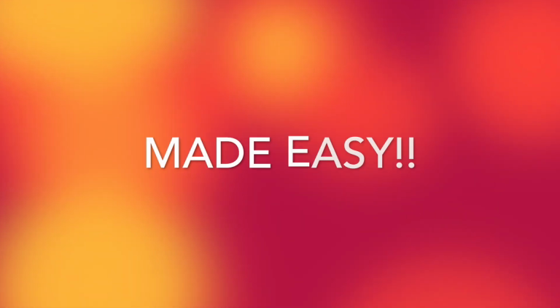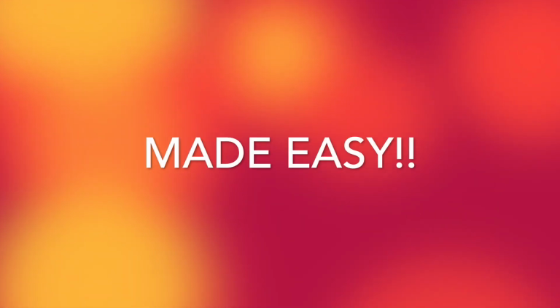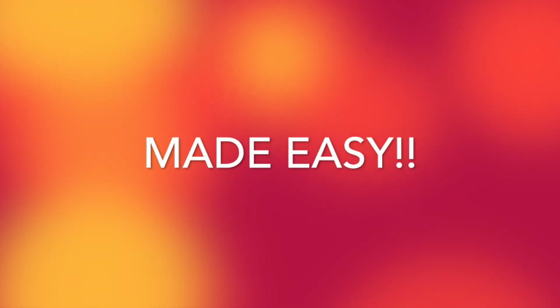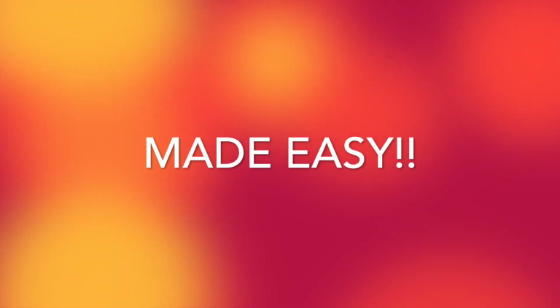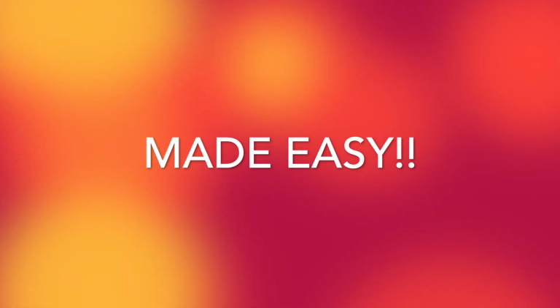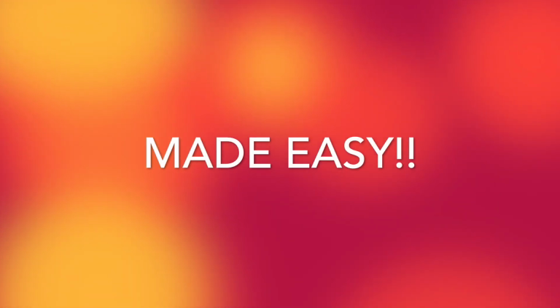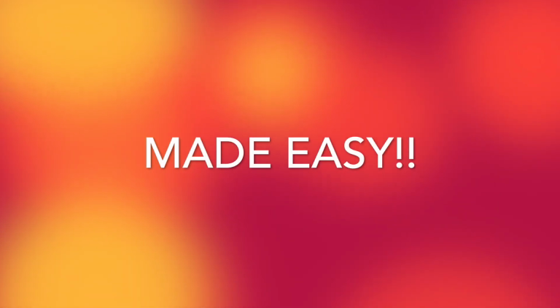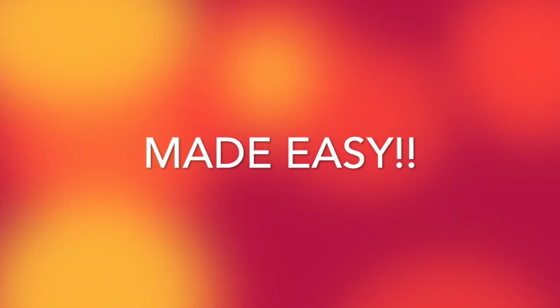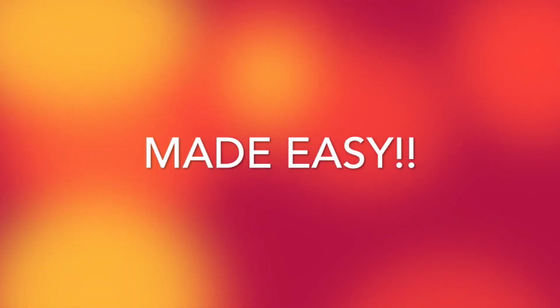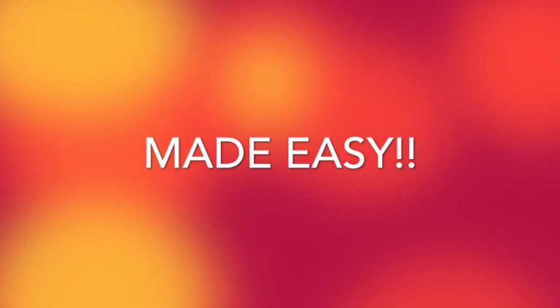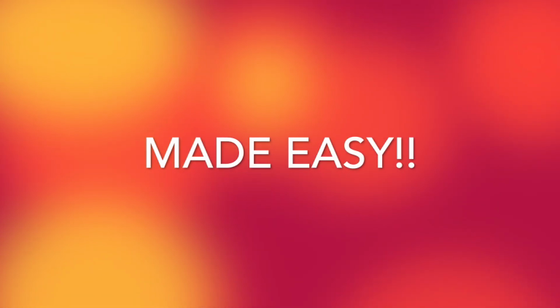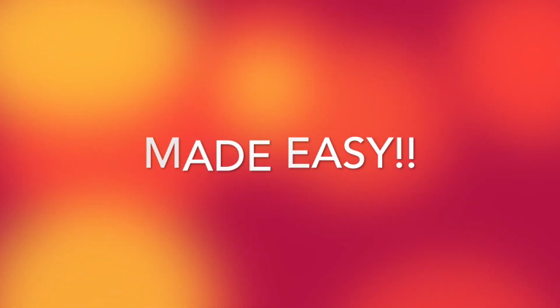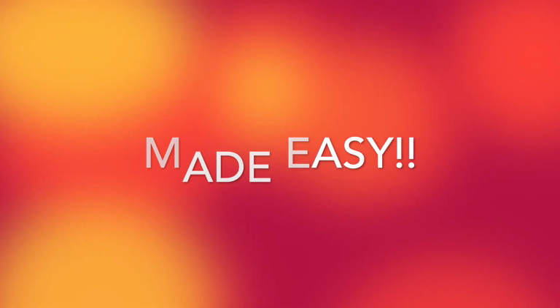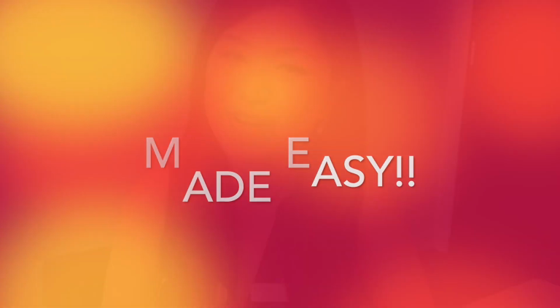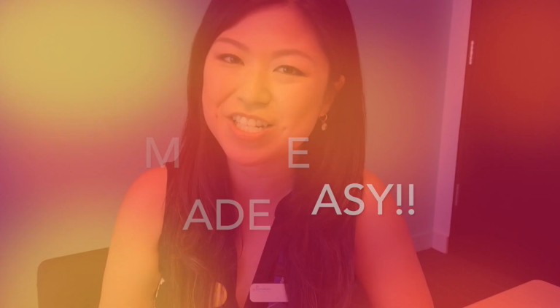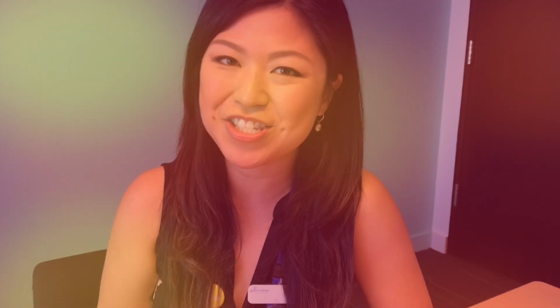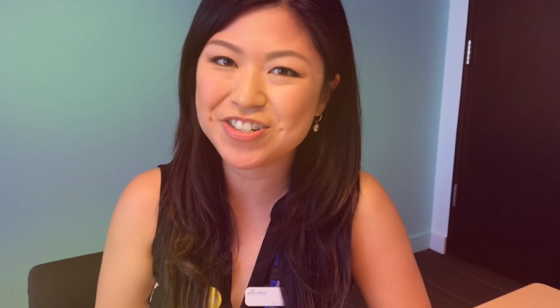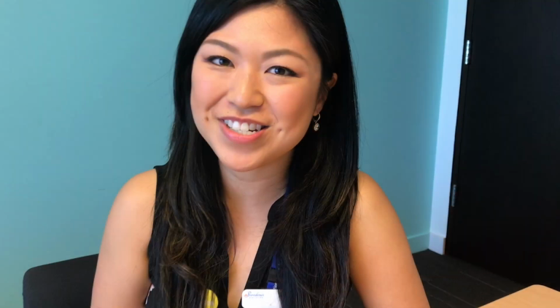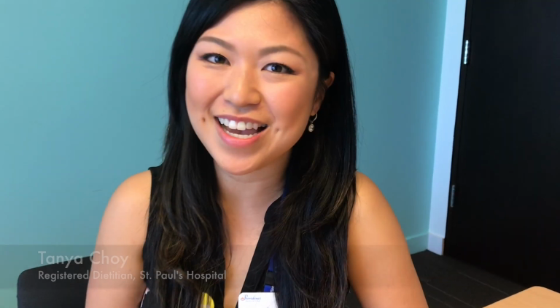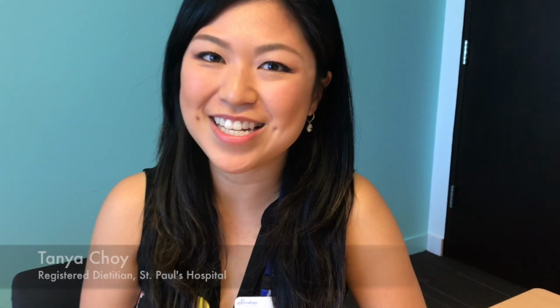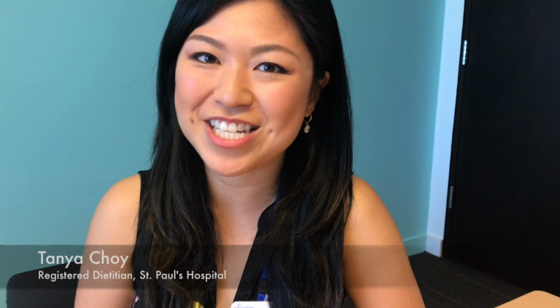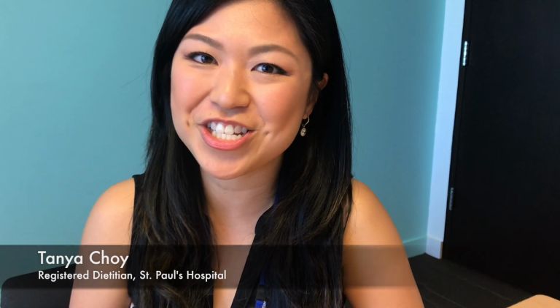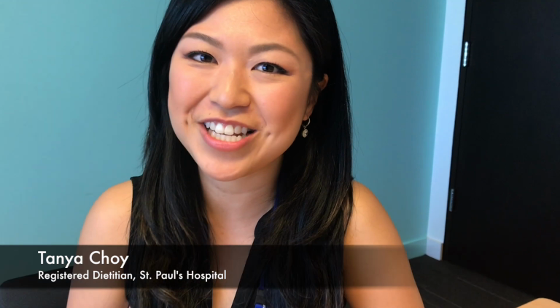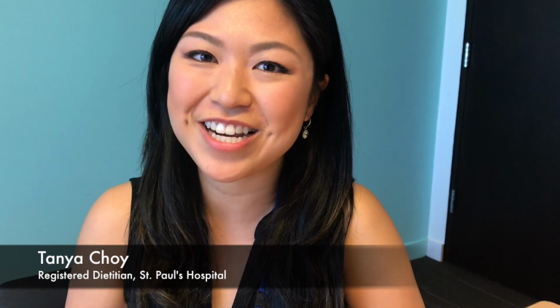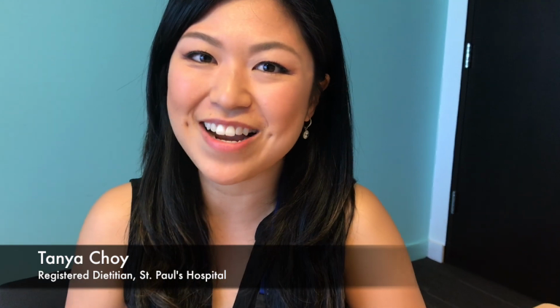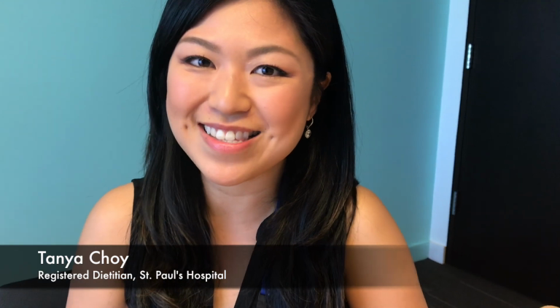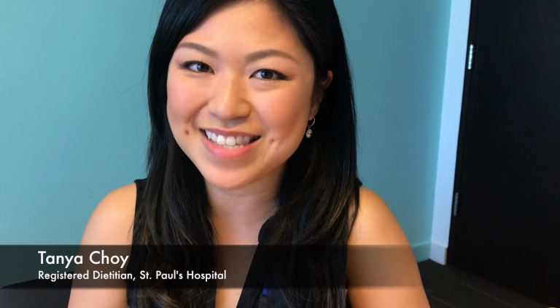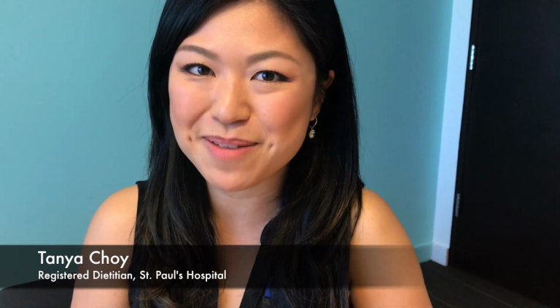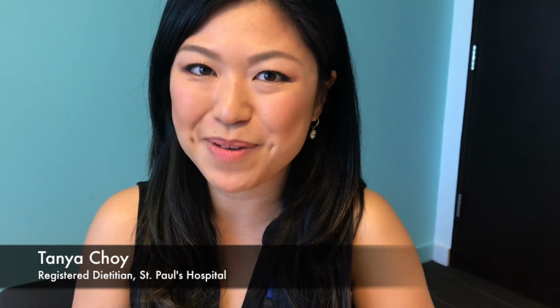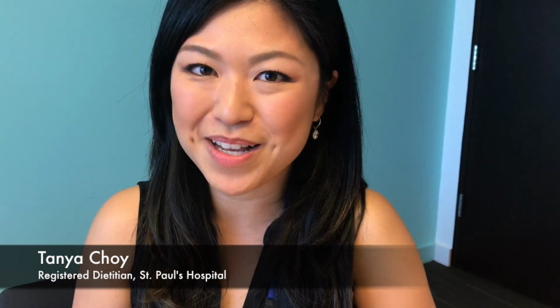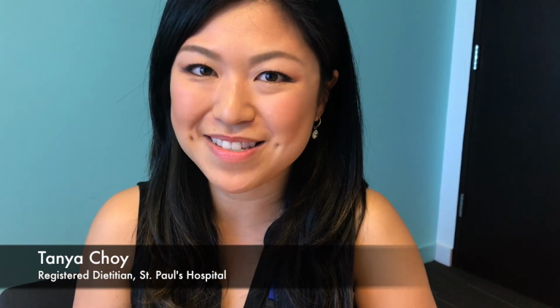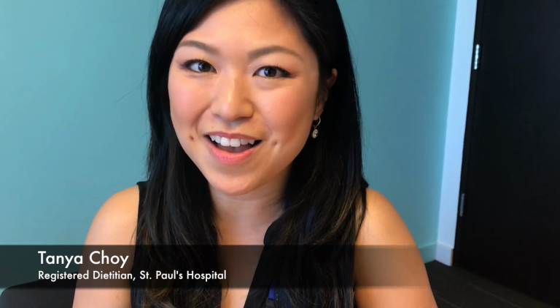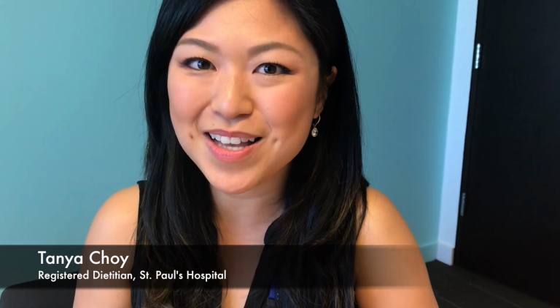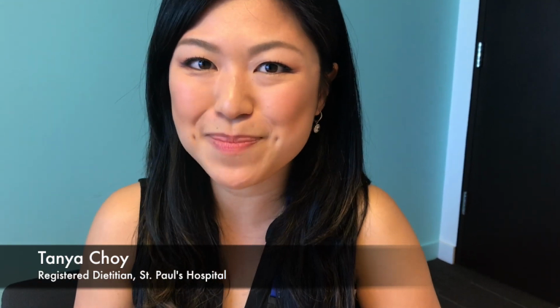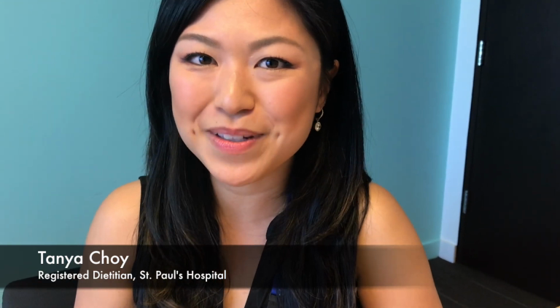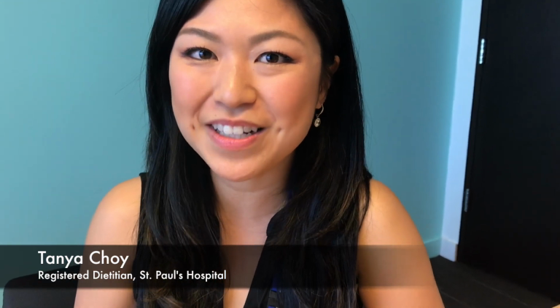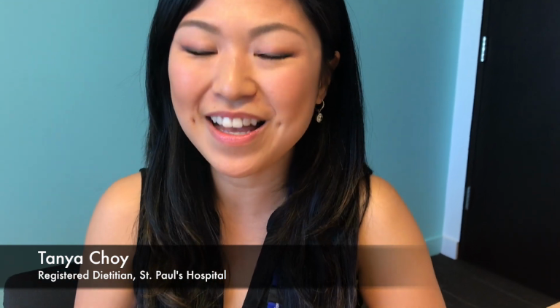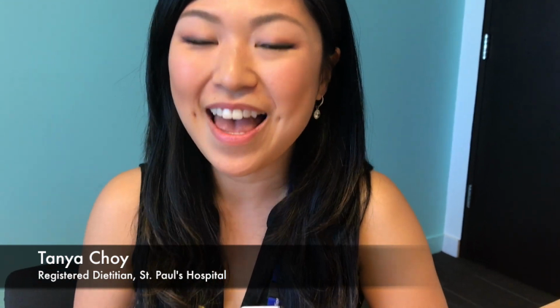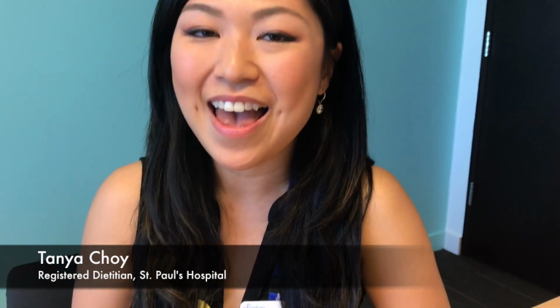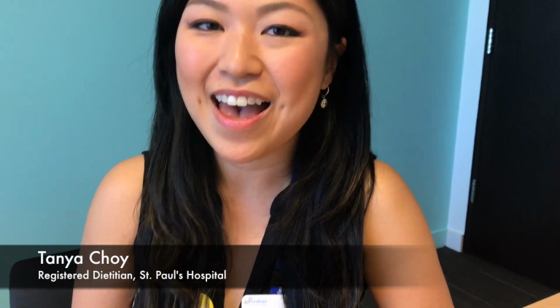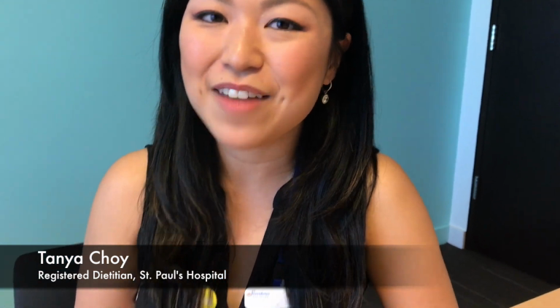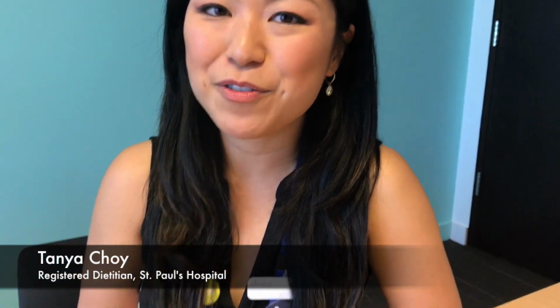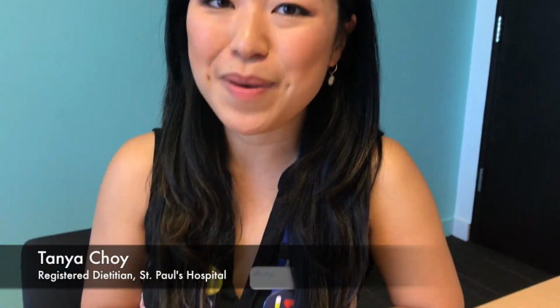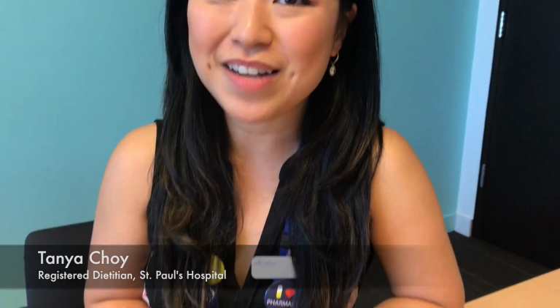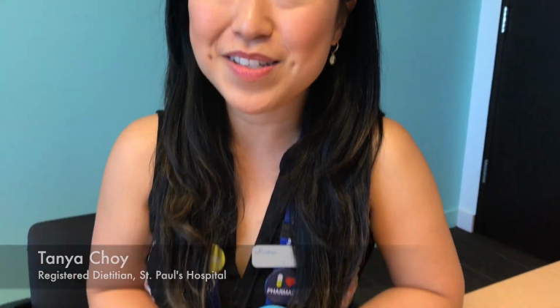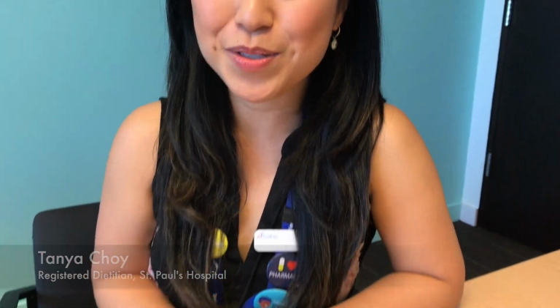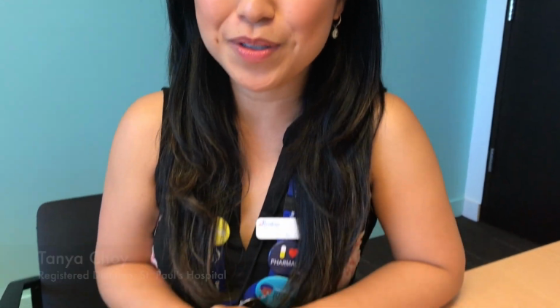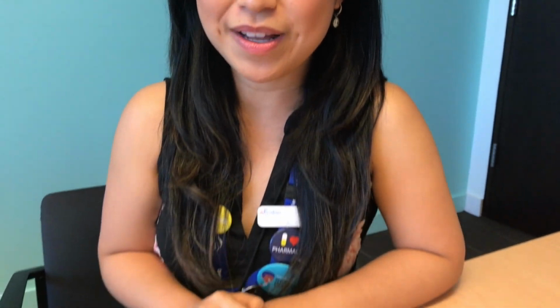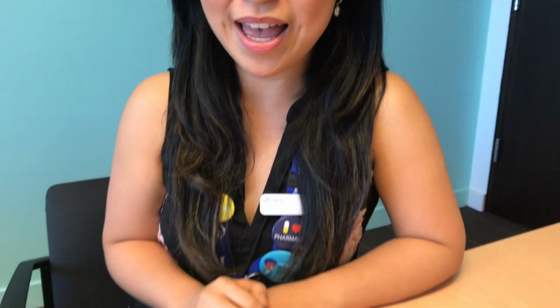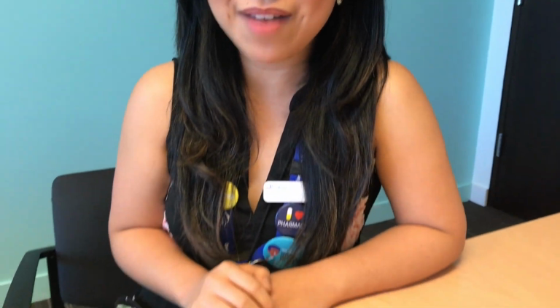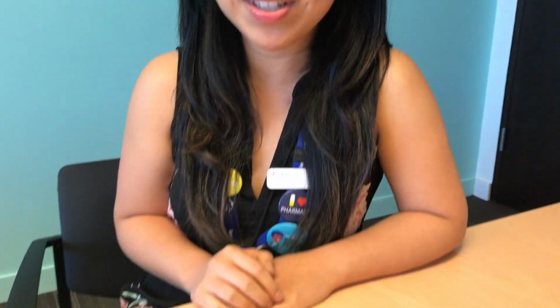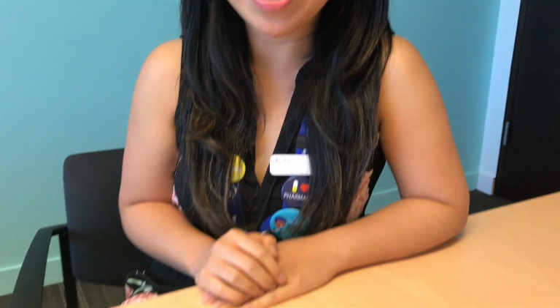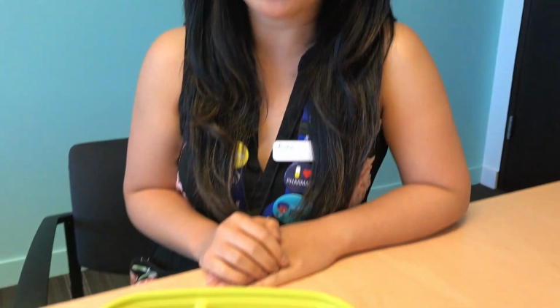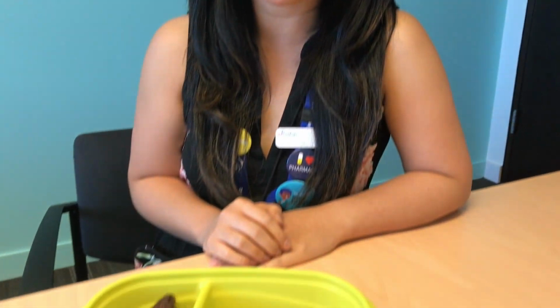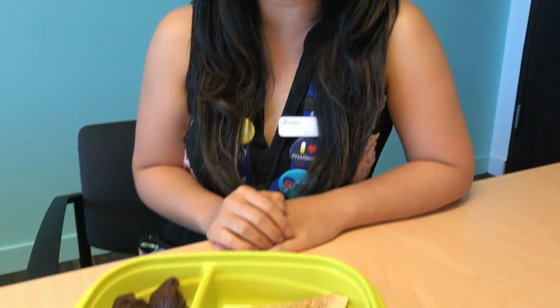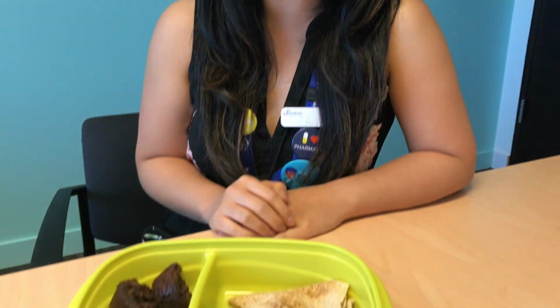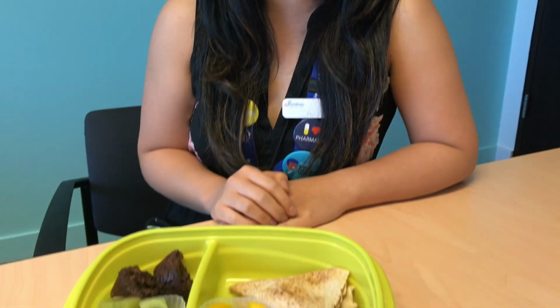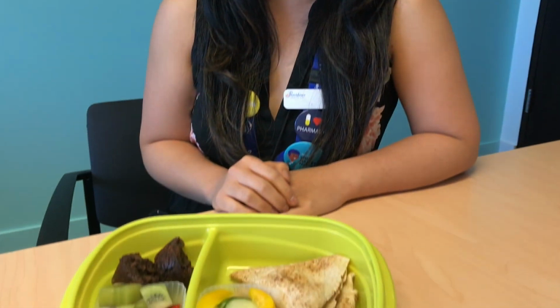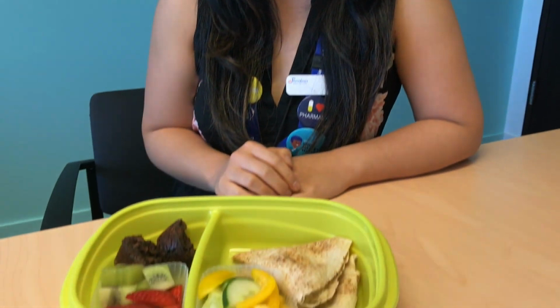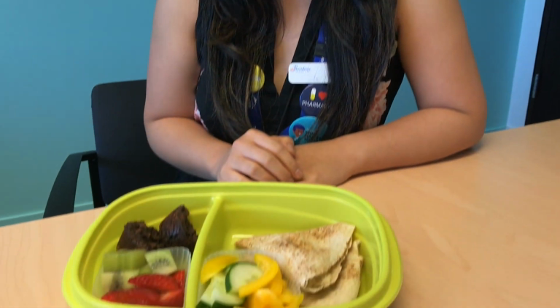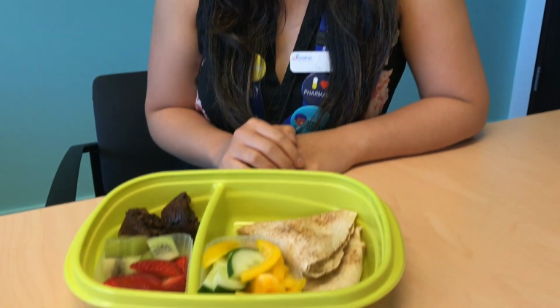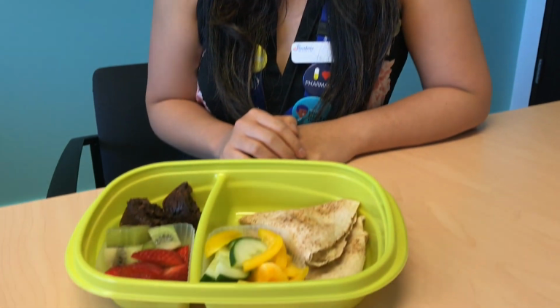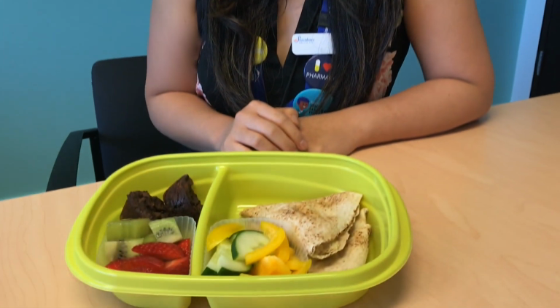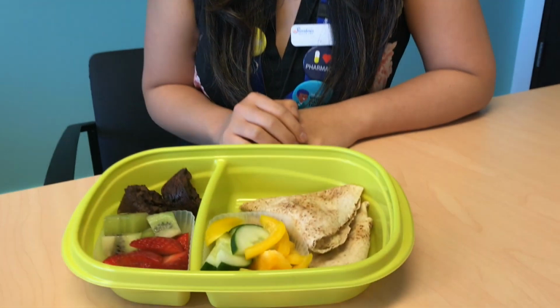Hi, I'm Tanya Choi. I'm a registered dietitian here at St. Paul's Hospital, and for back to school I have another lunch here for you.